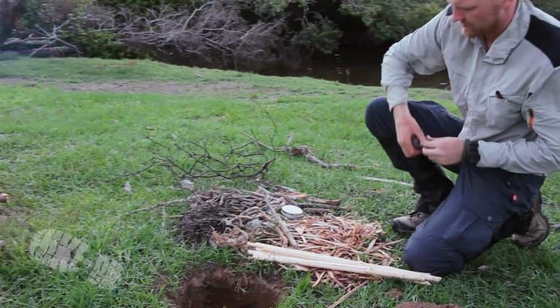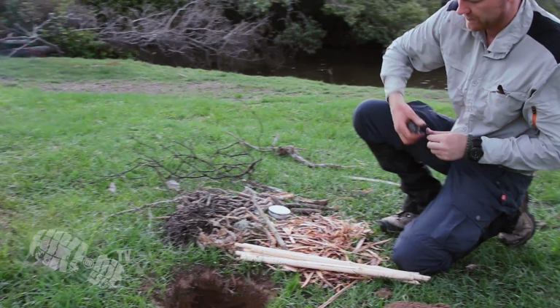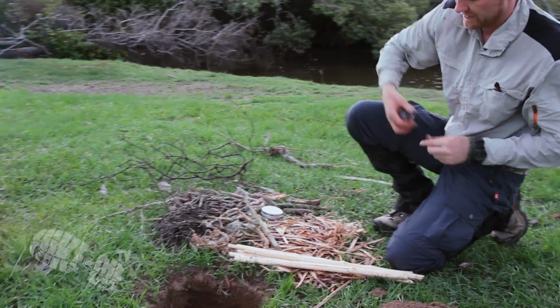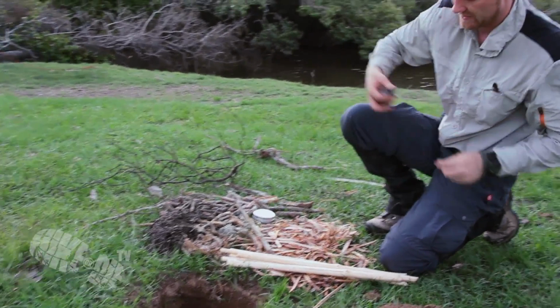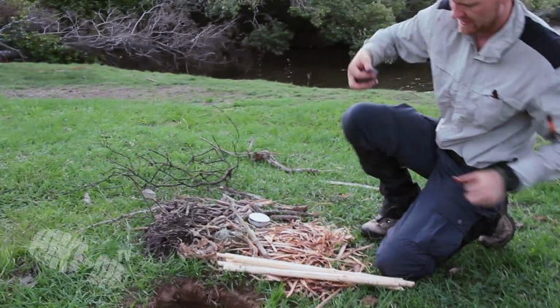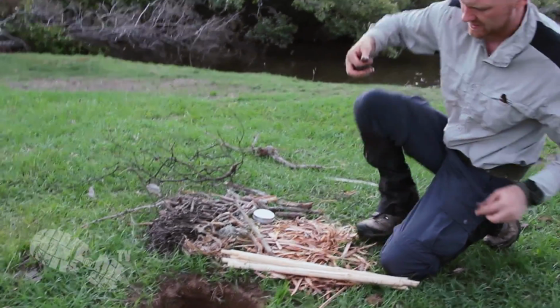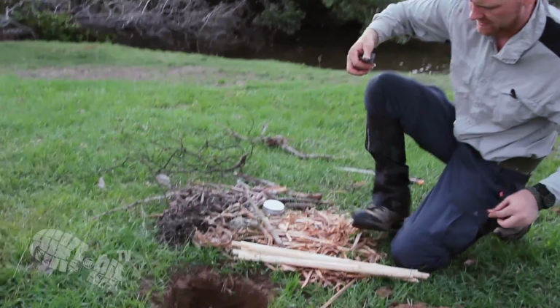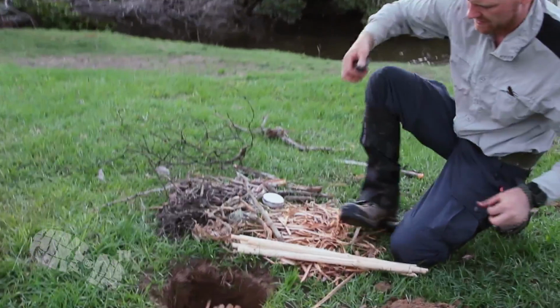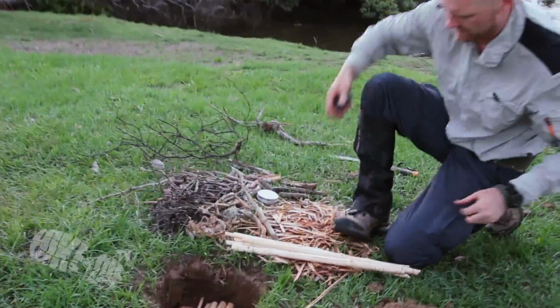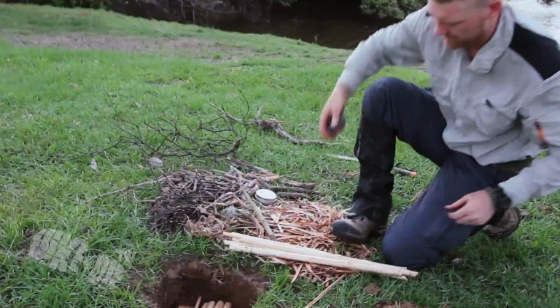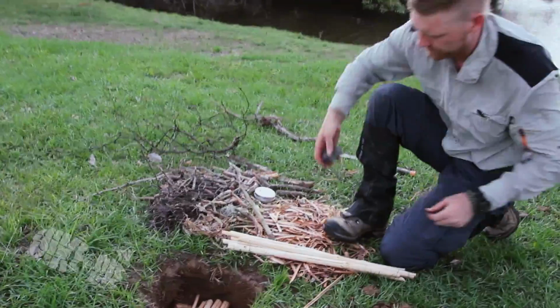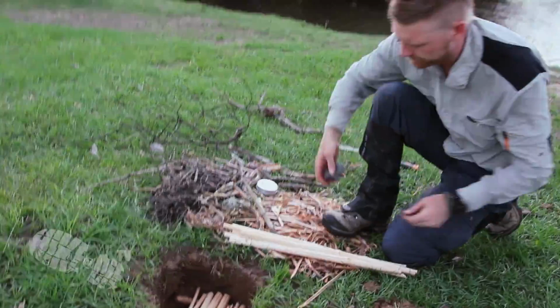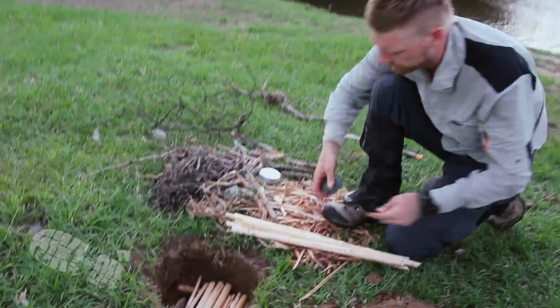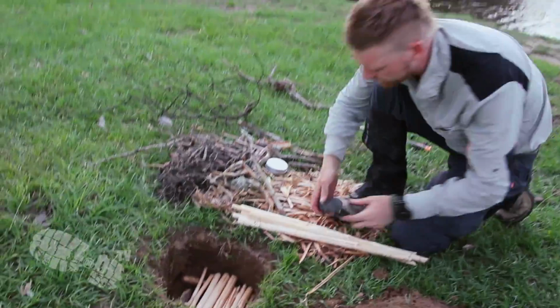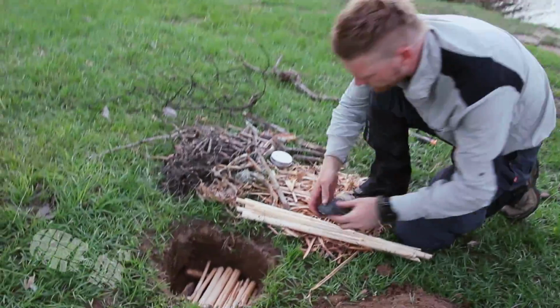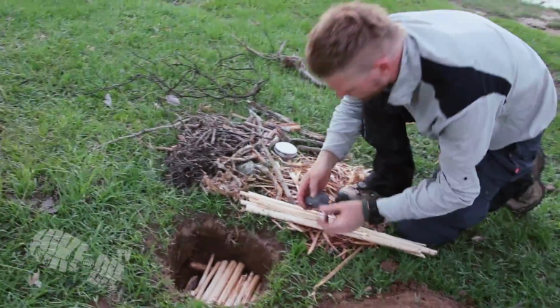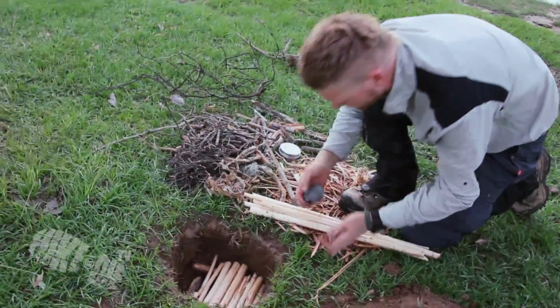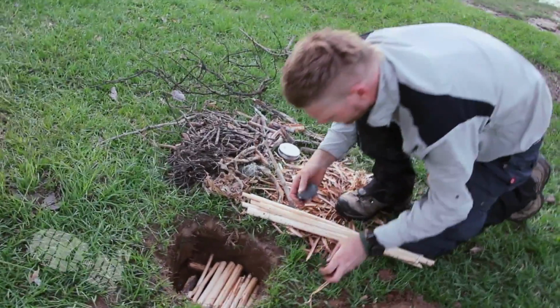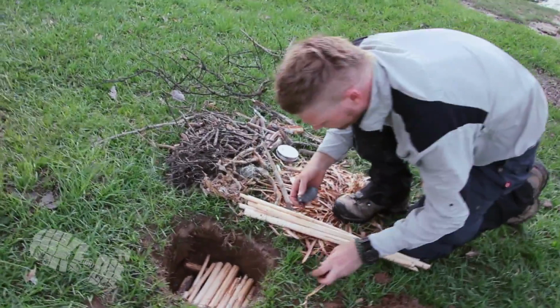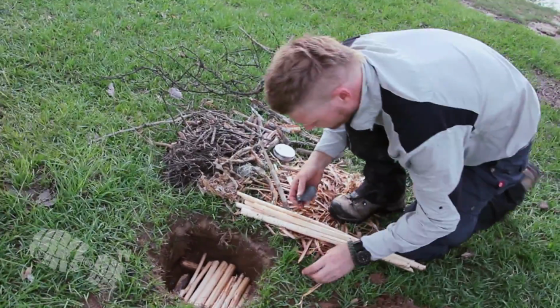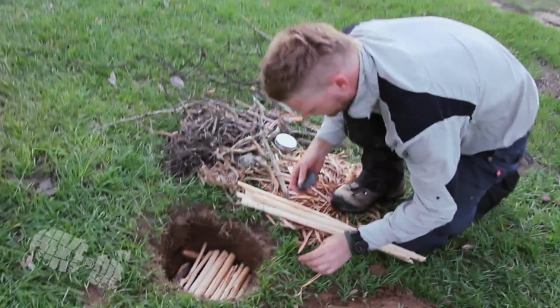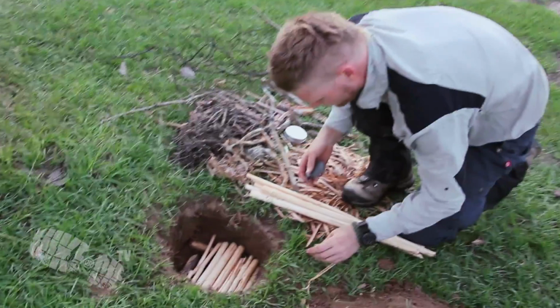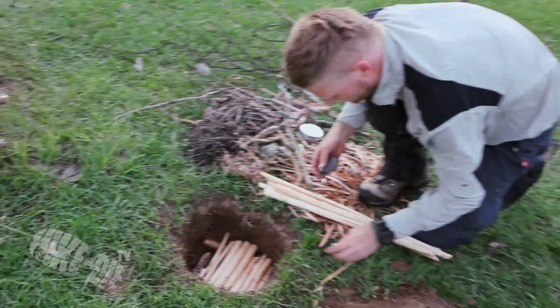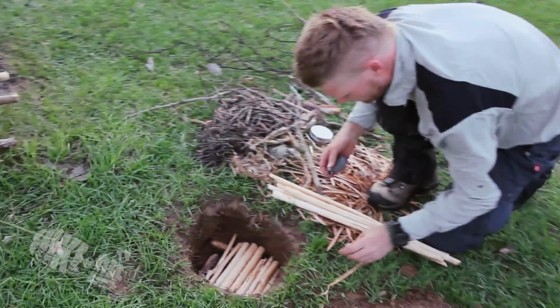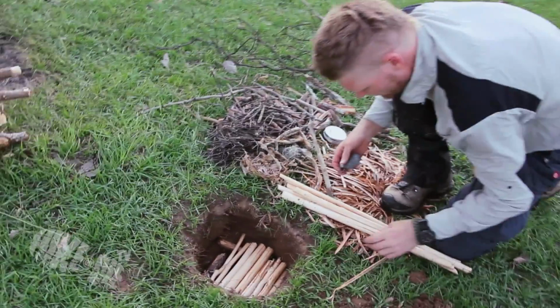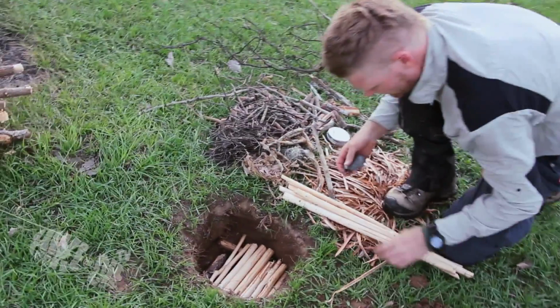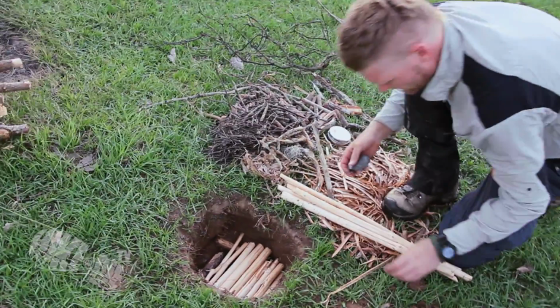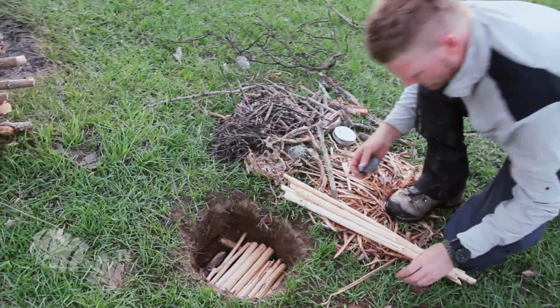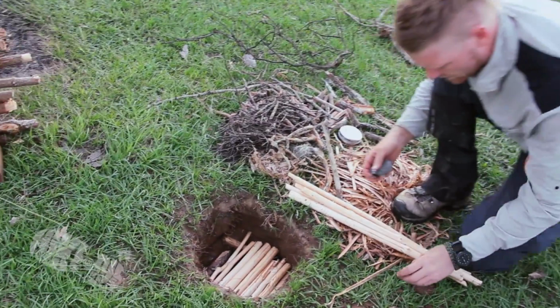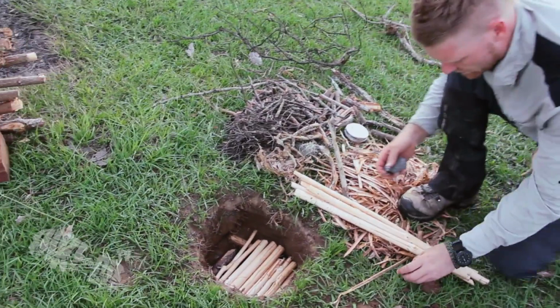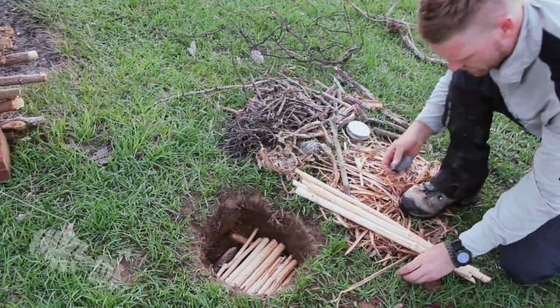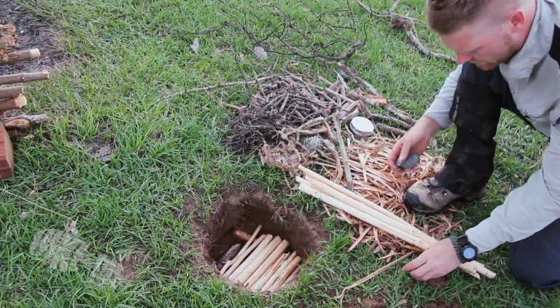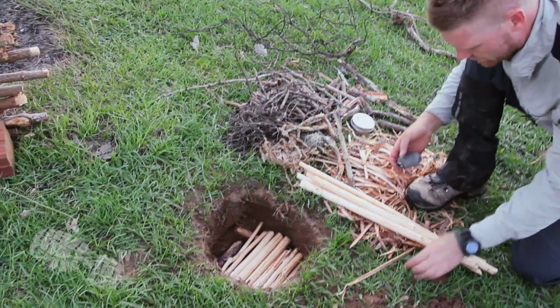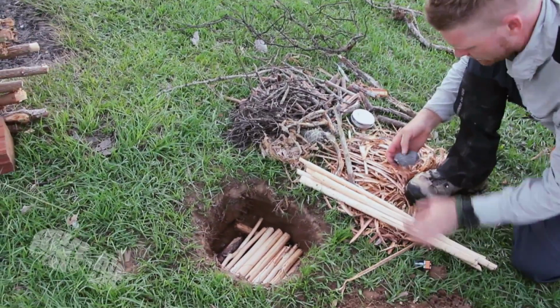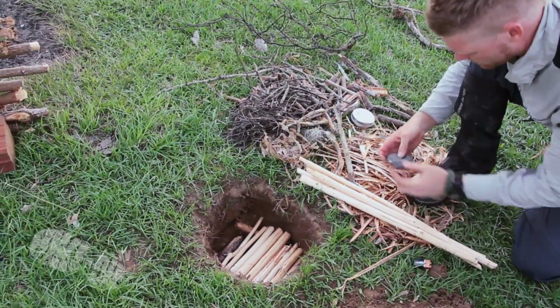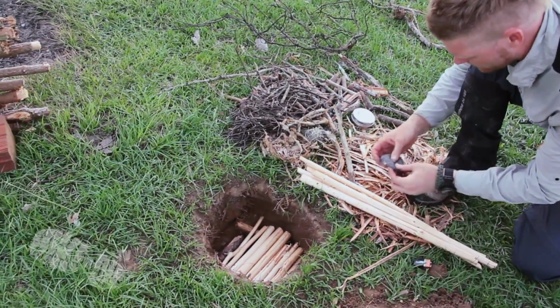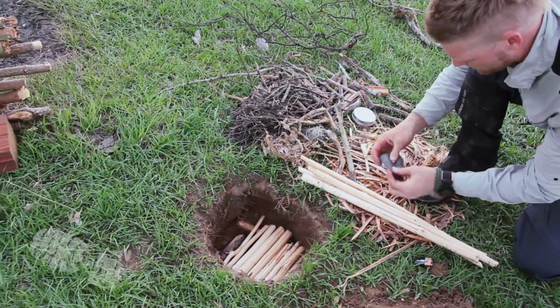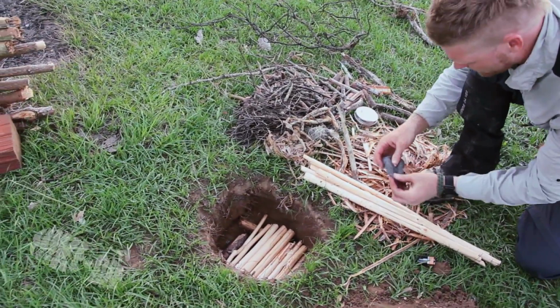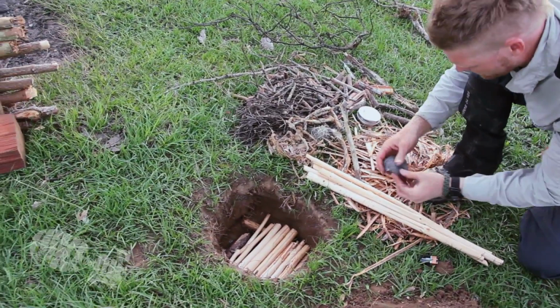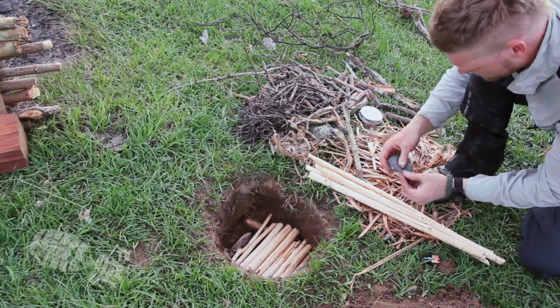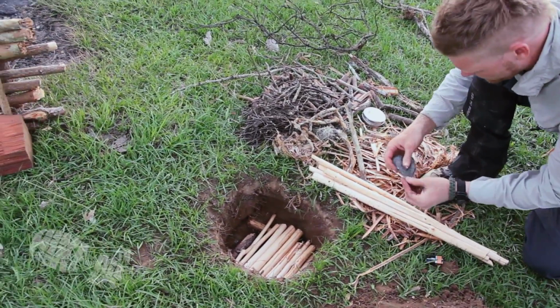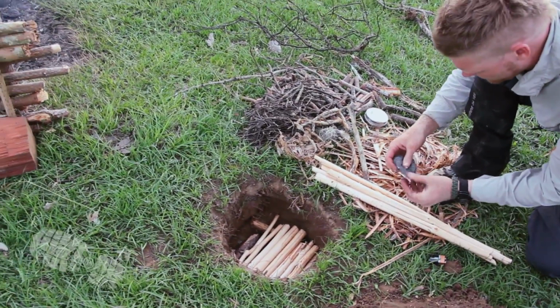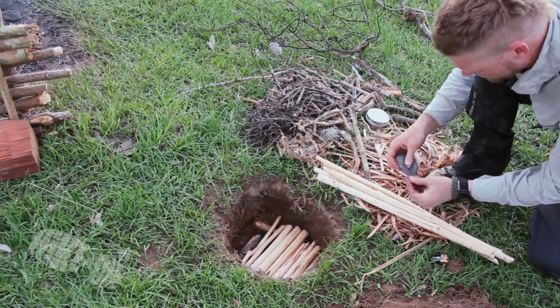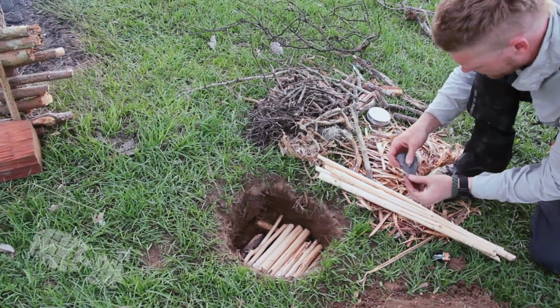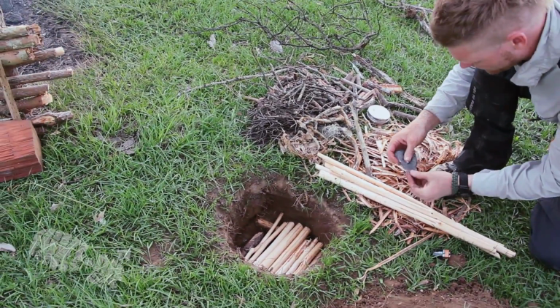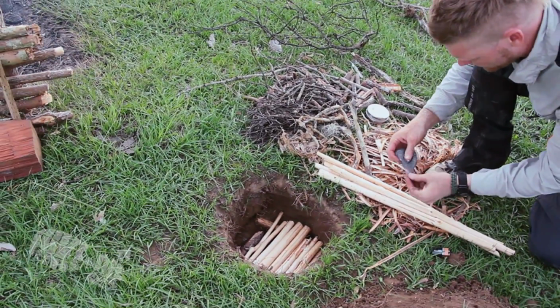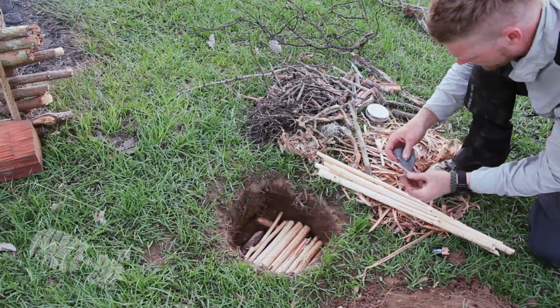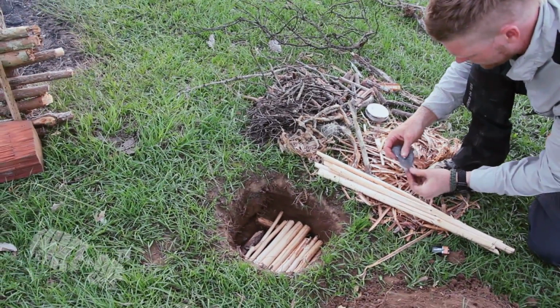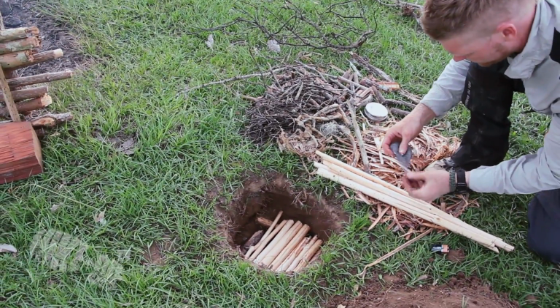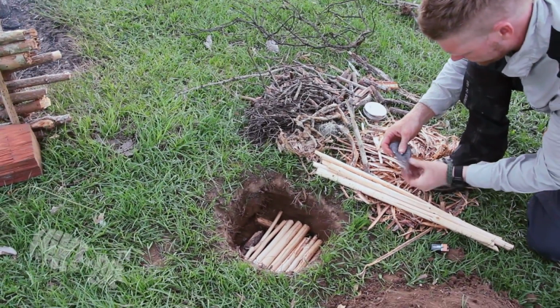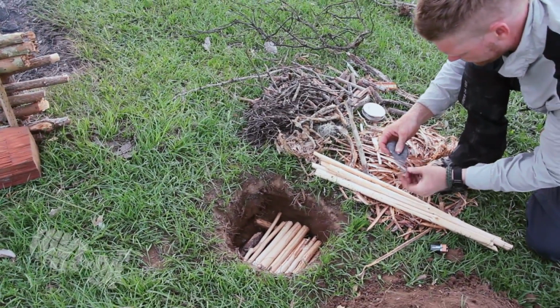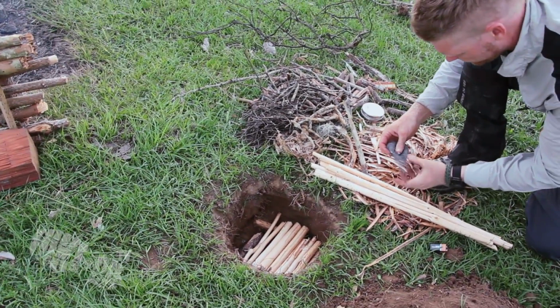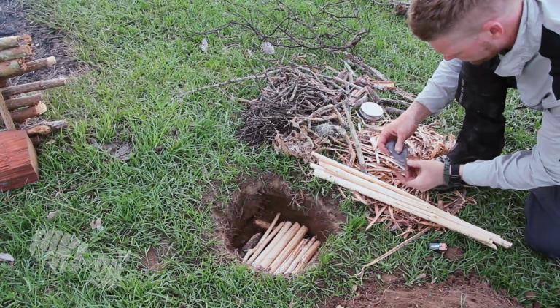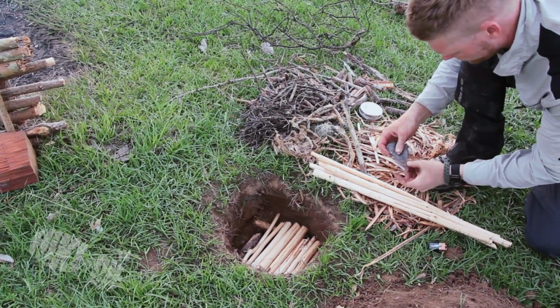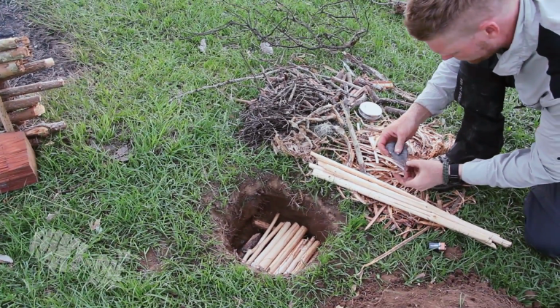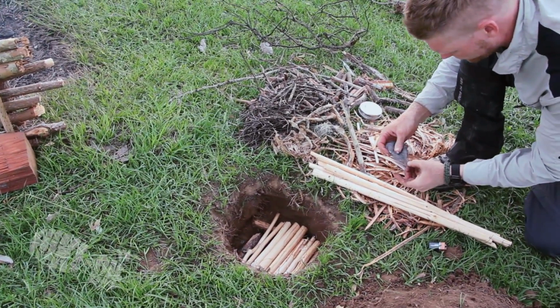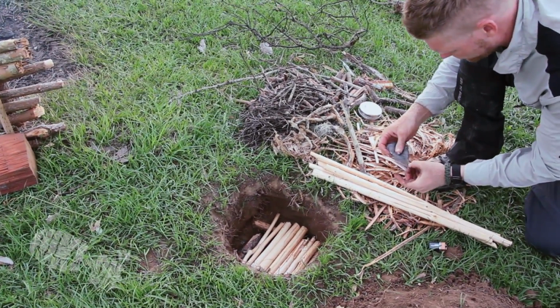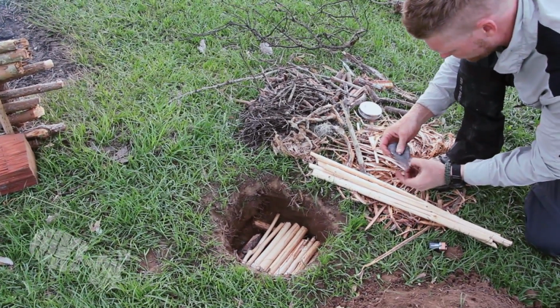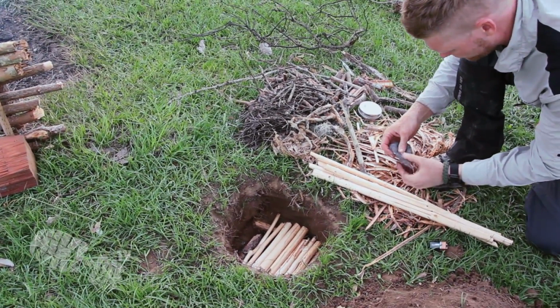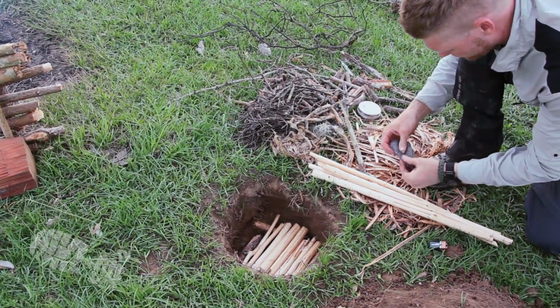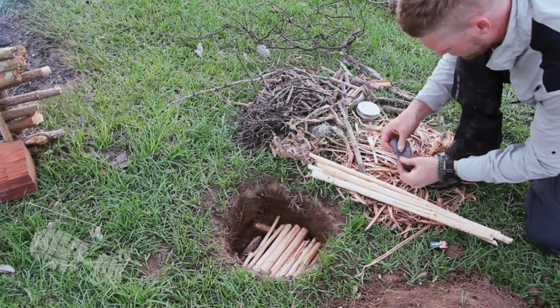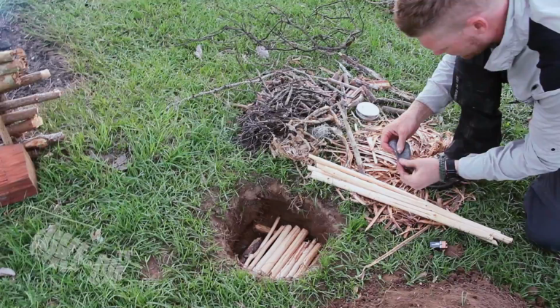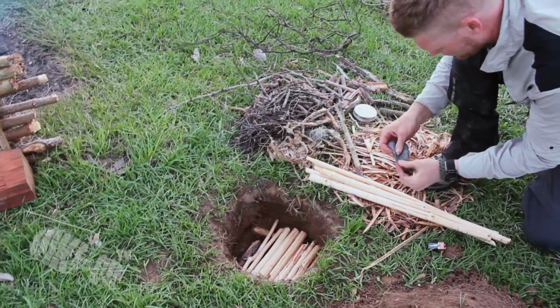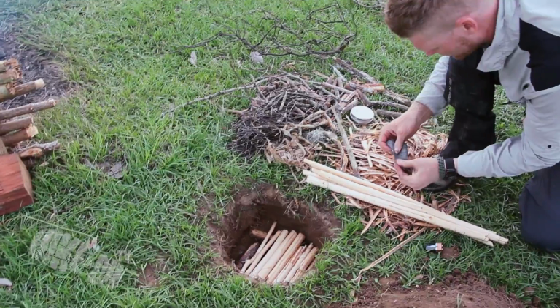The theory behind this method is really quite simple. All you need is a small amount of fine gauge steel wool and a 9 volt battery.